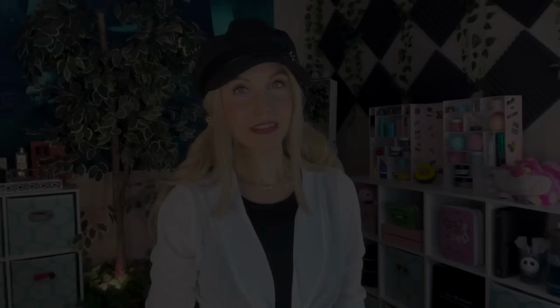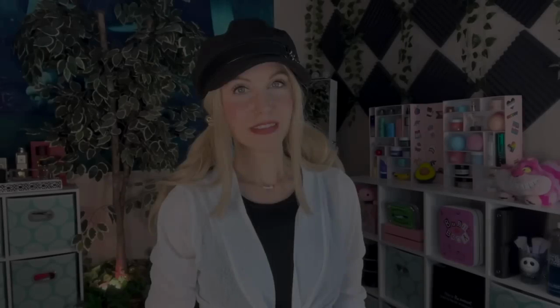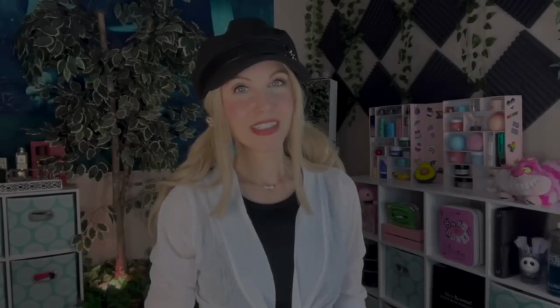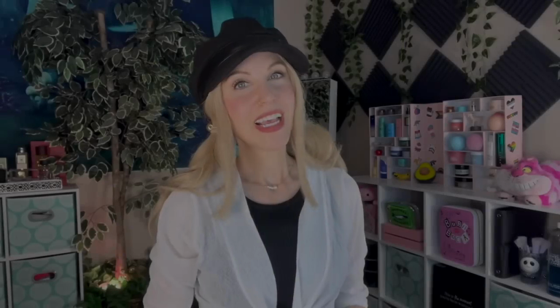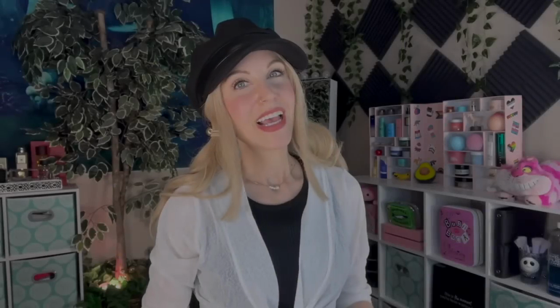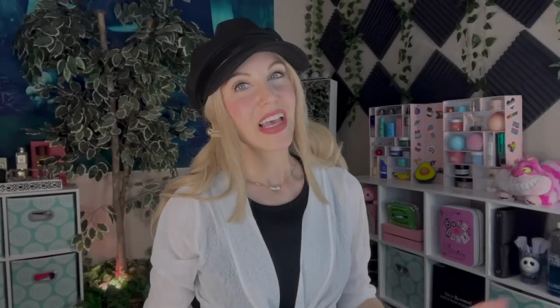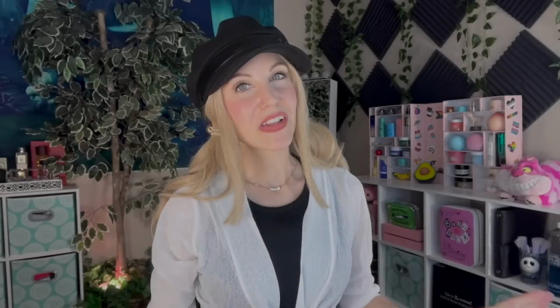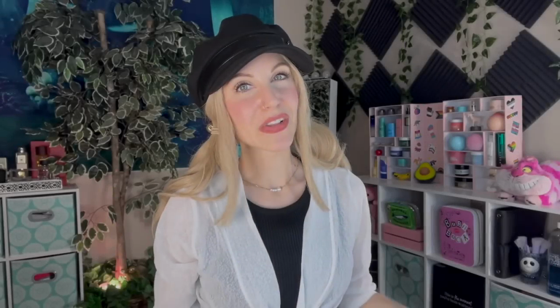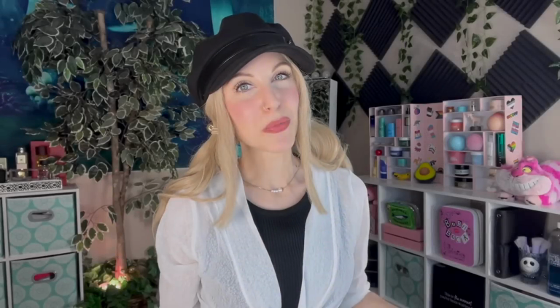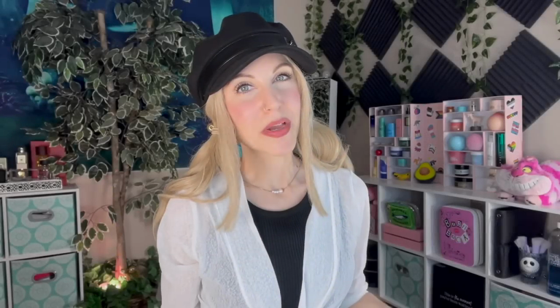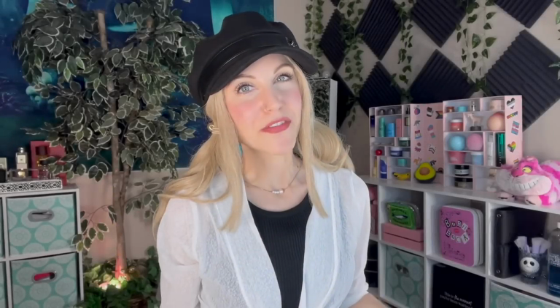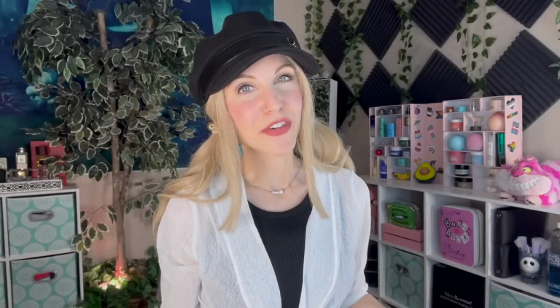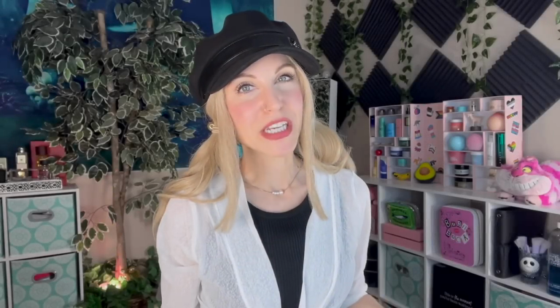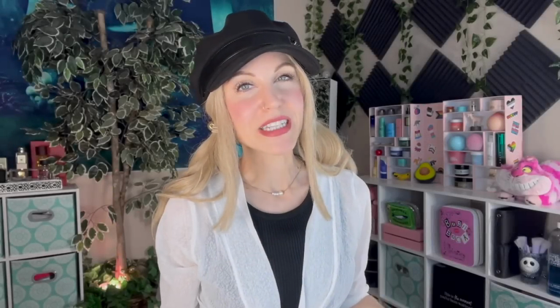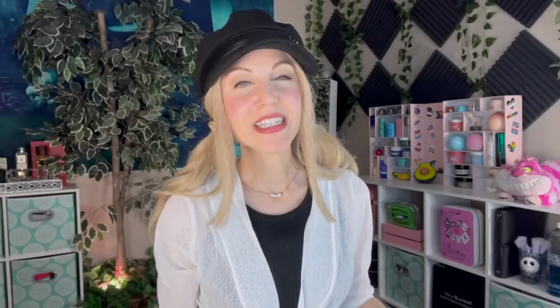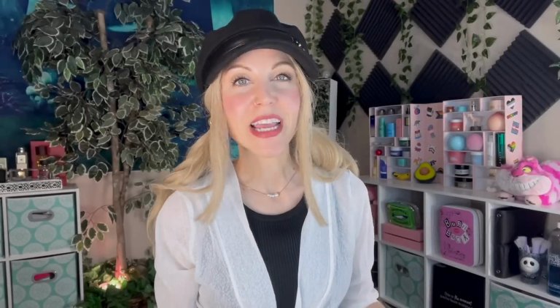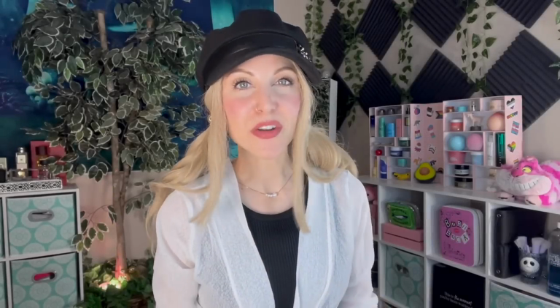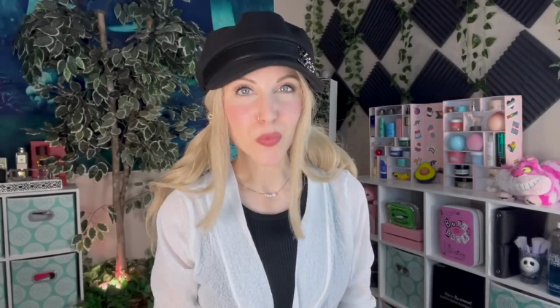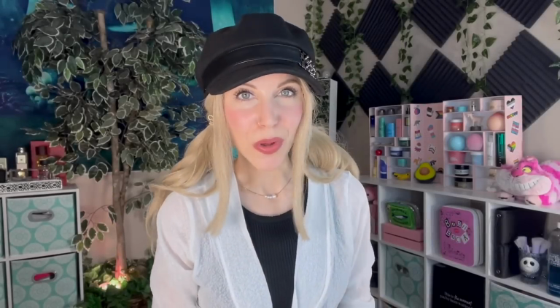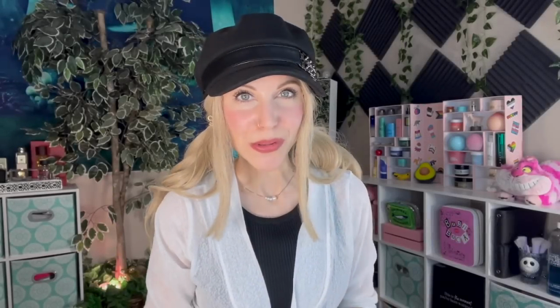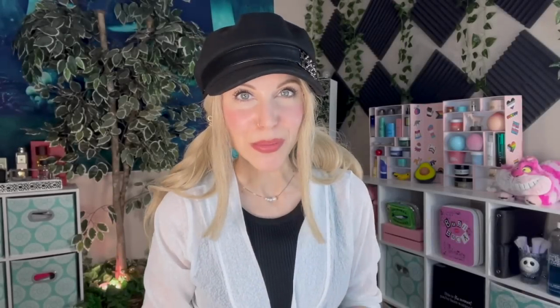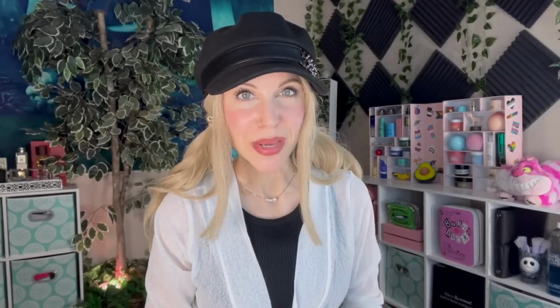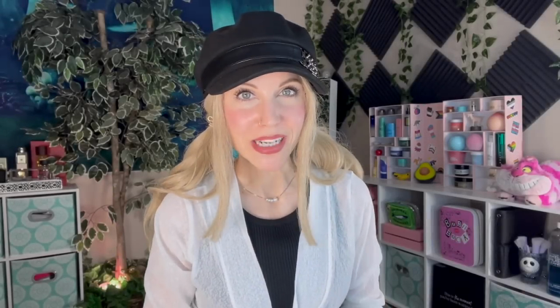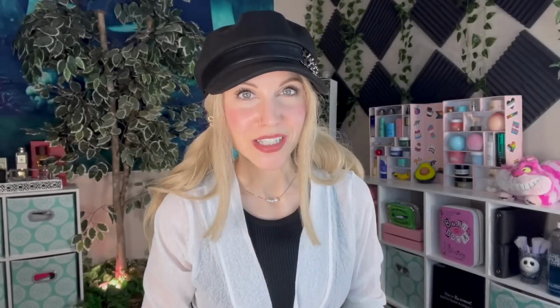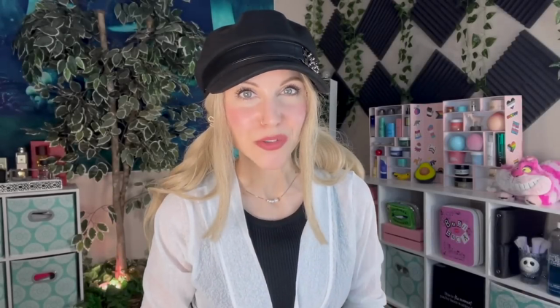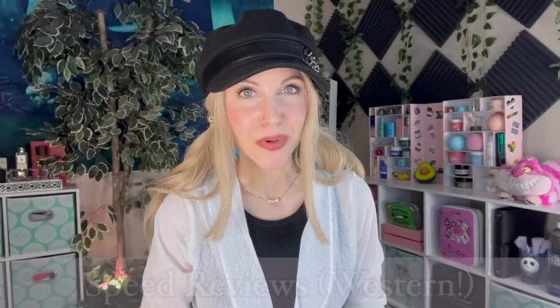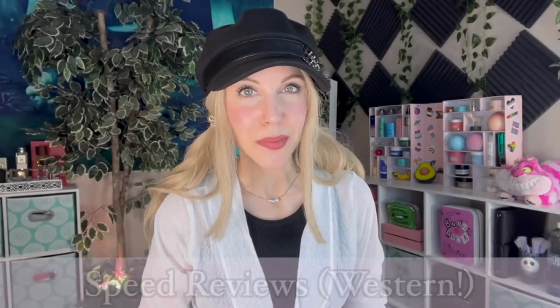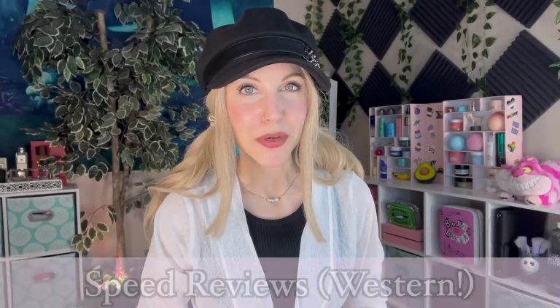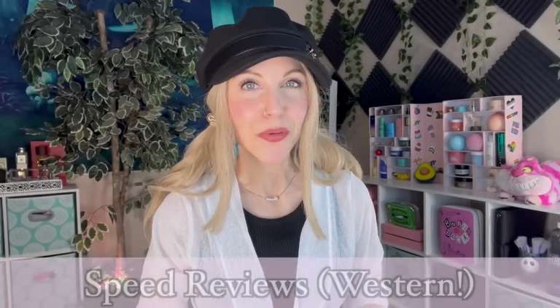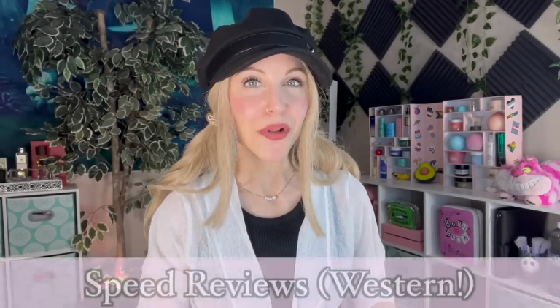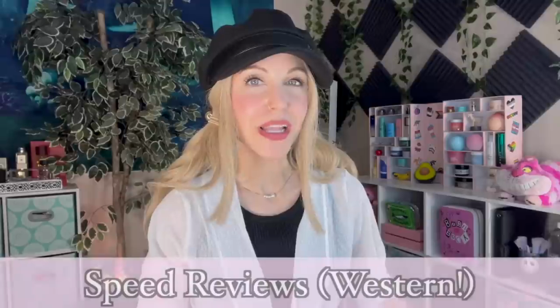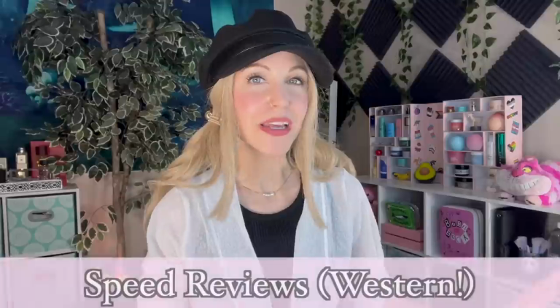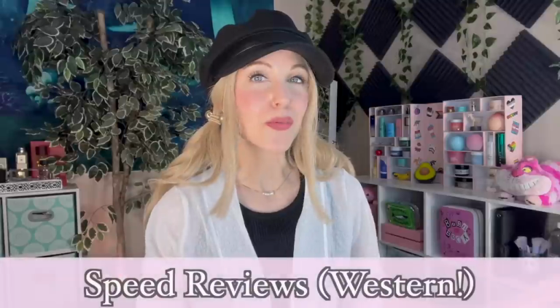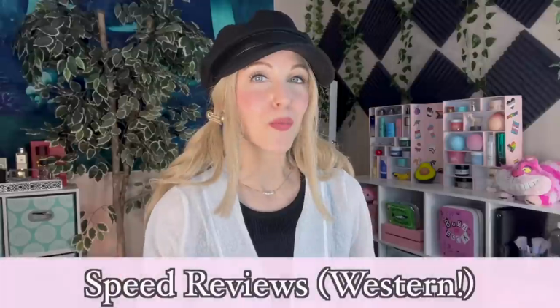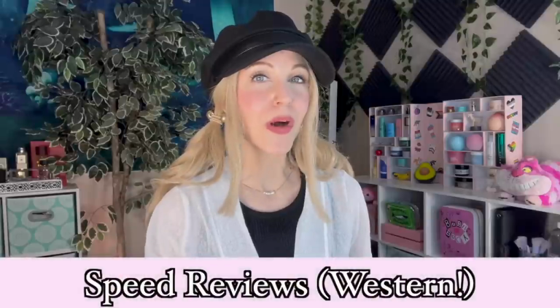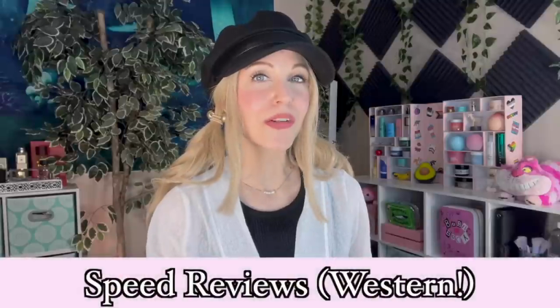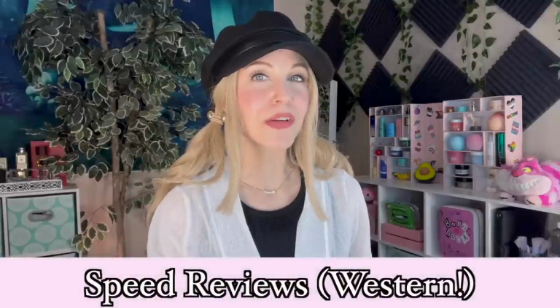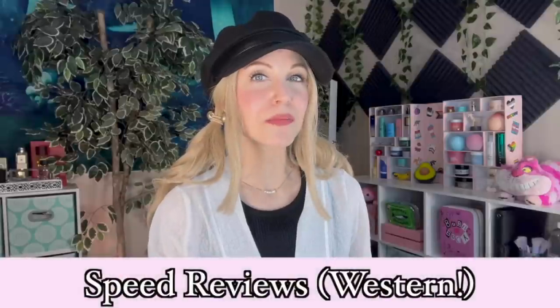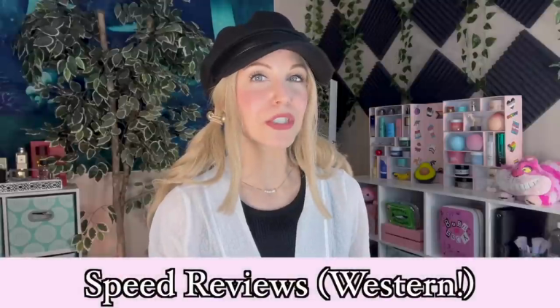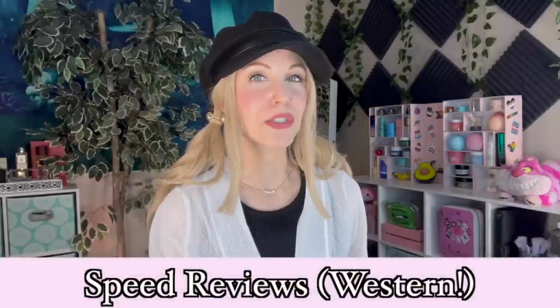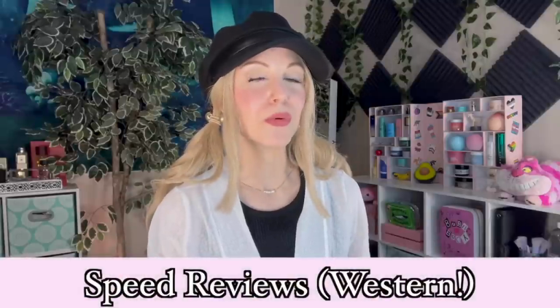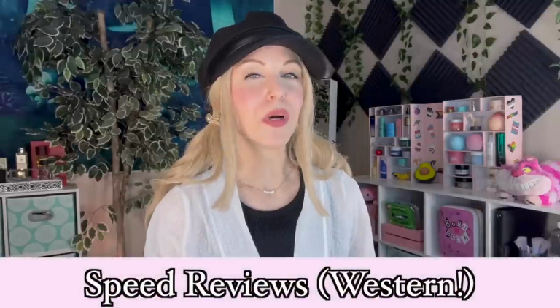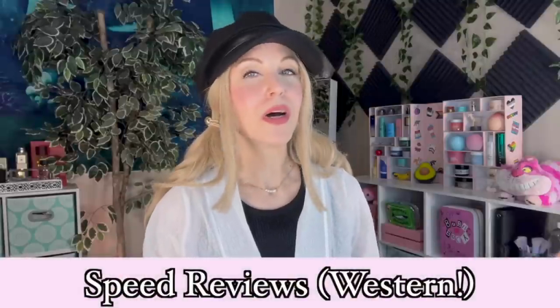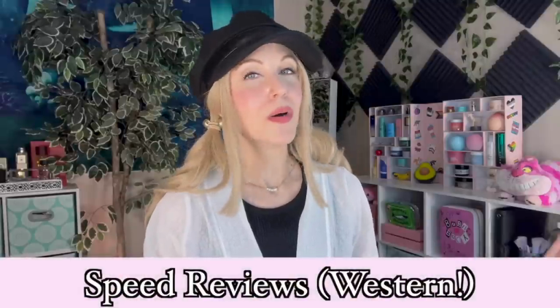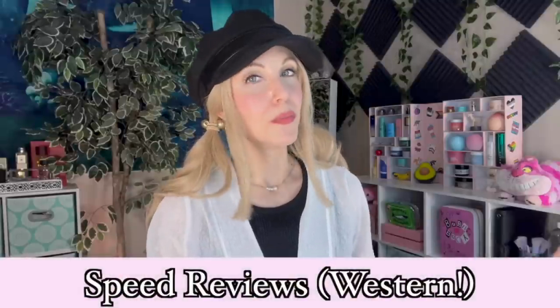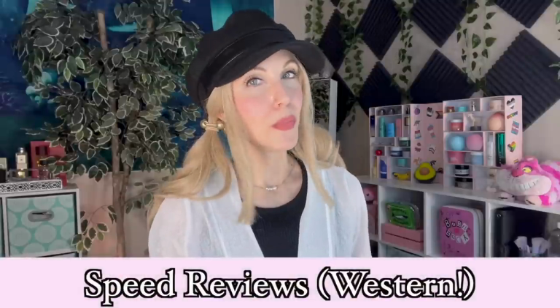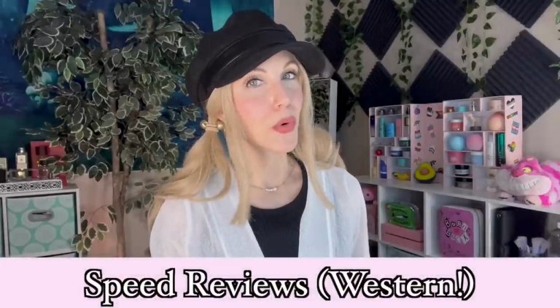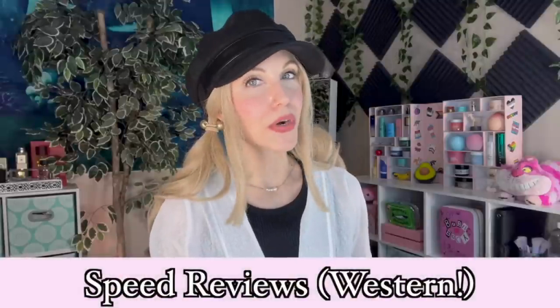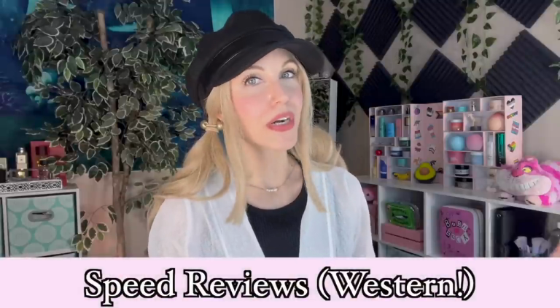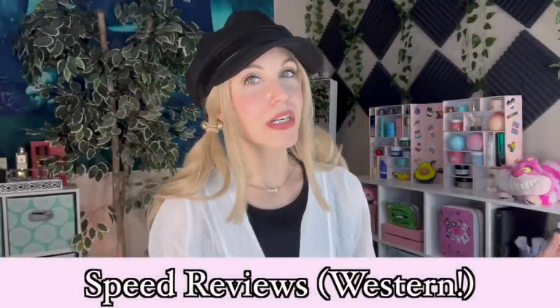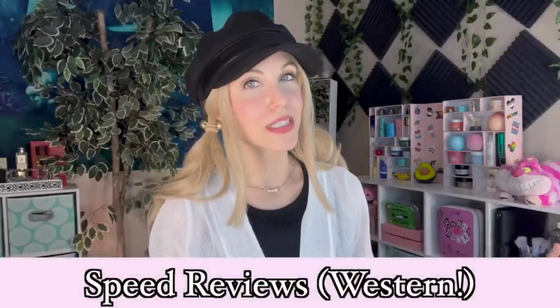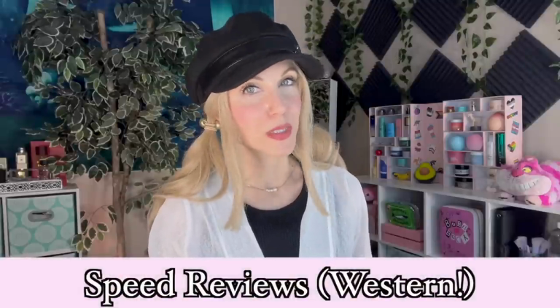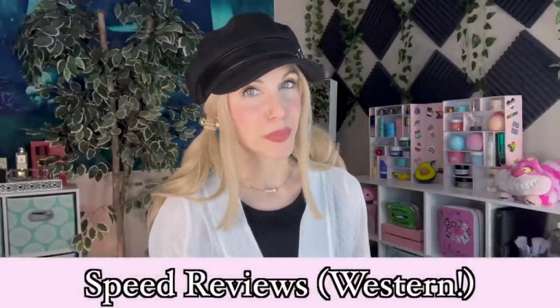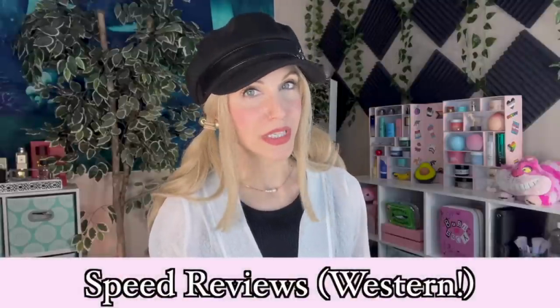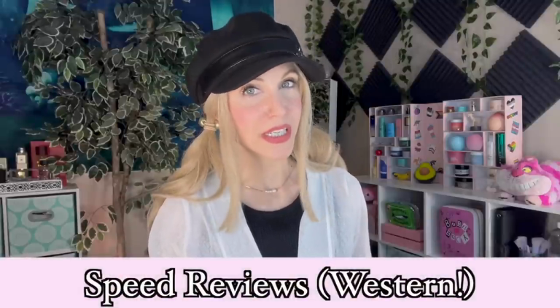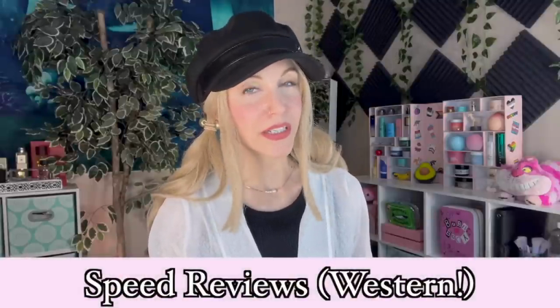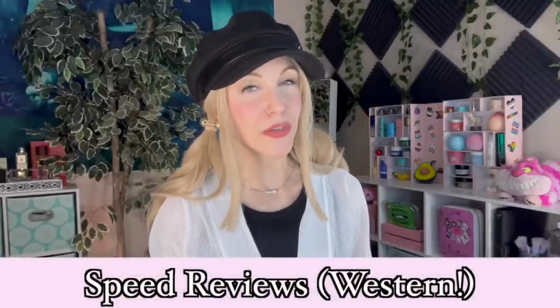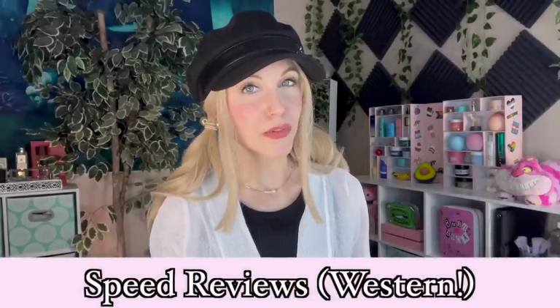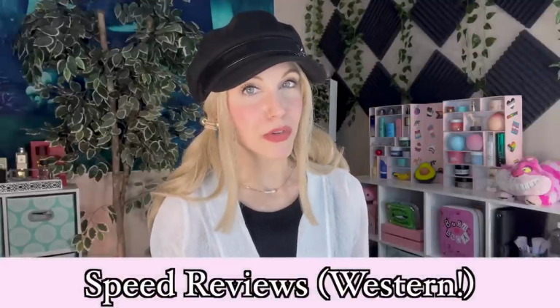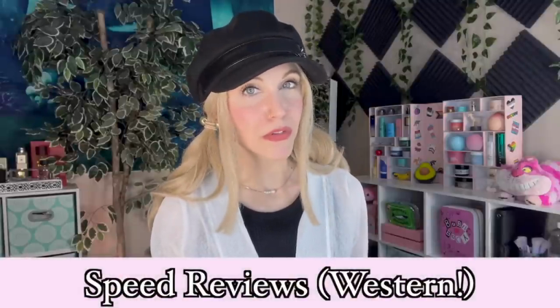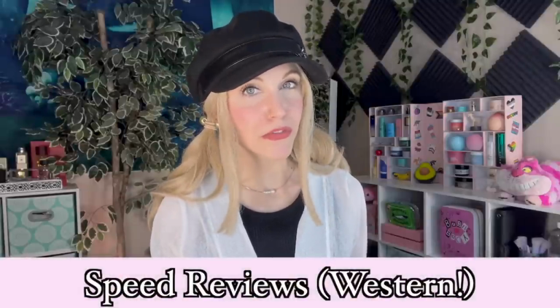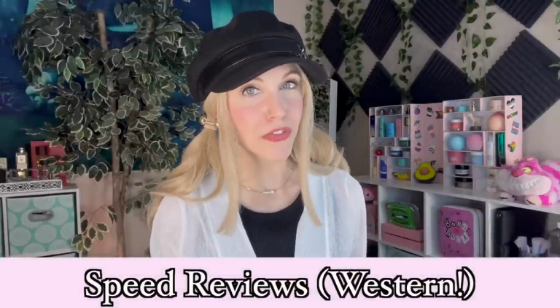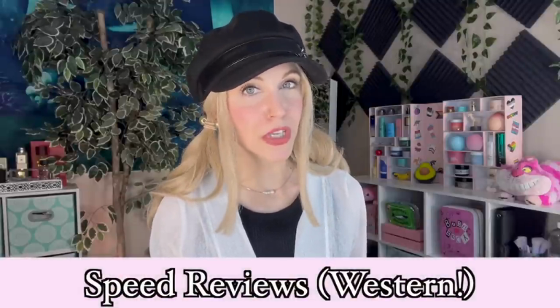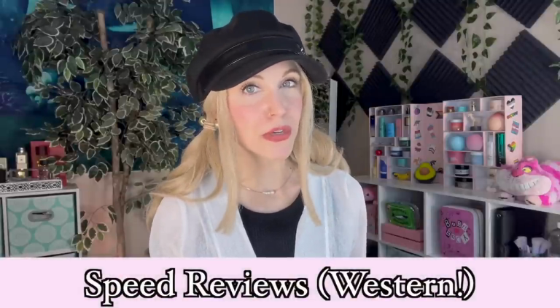Hello, my friends, and welcome back to the rabbit hole, and welcome to more speed reviews.